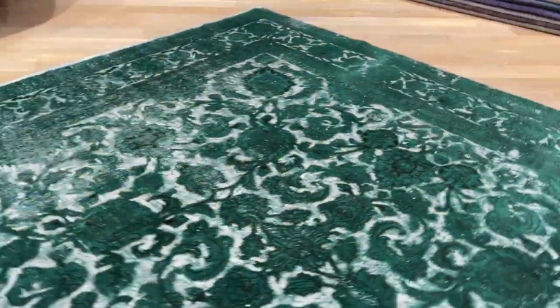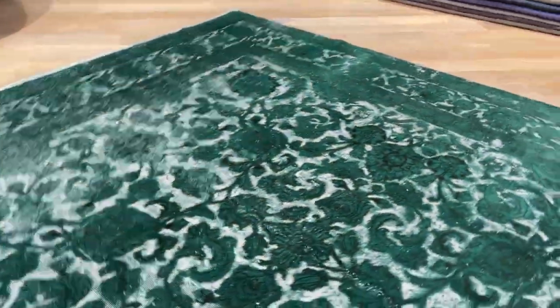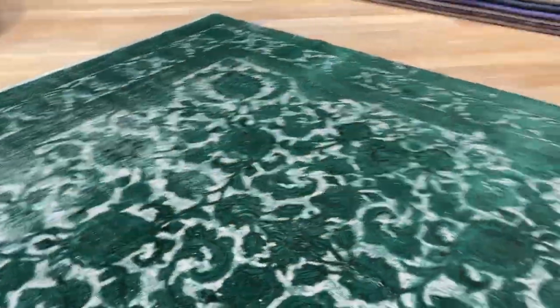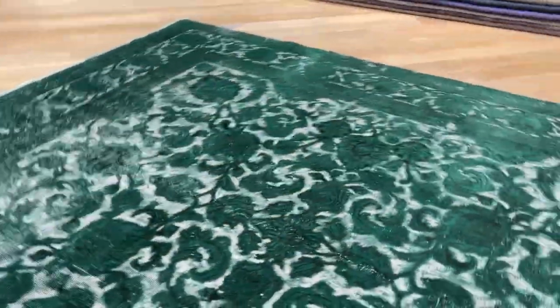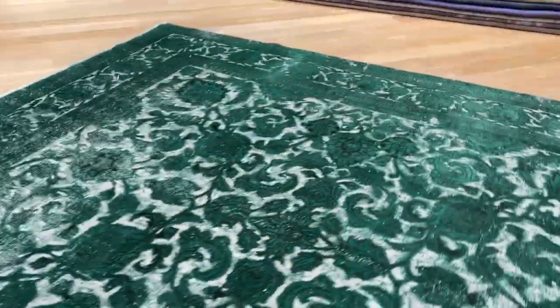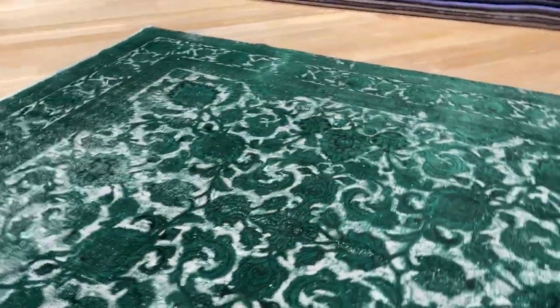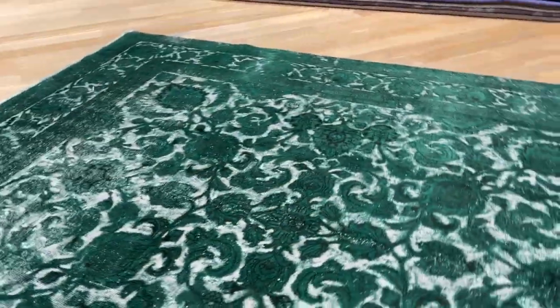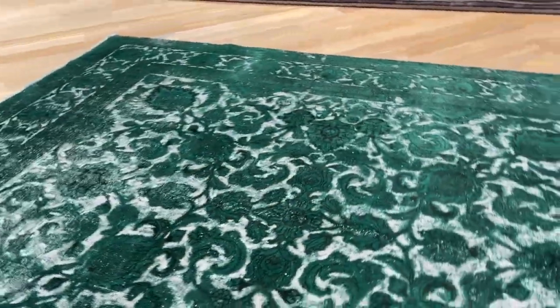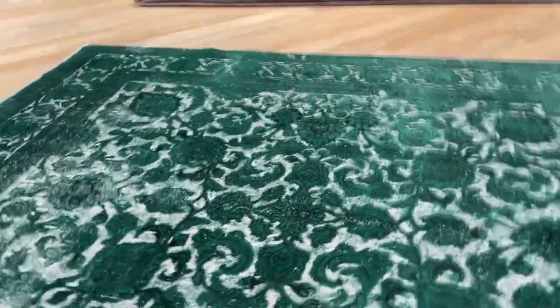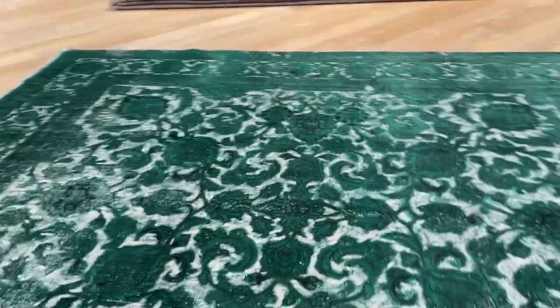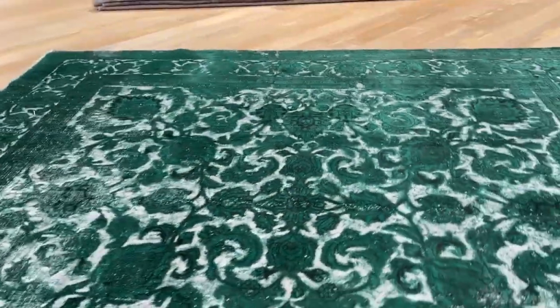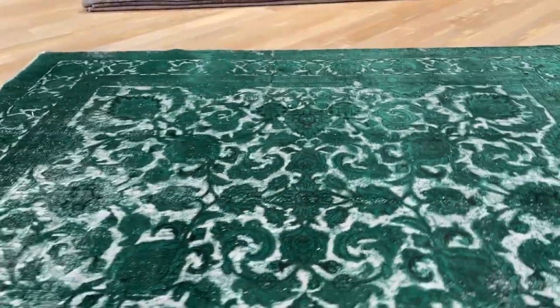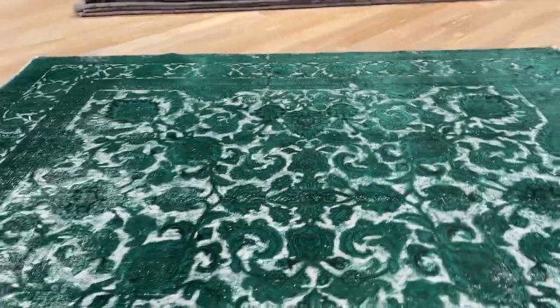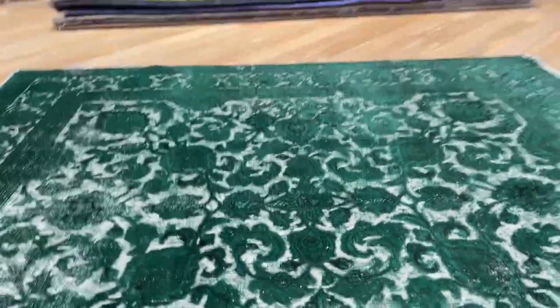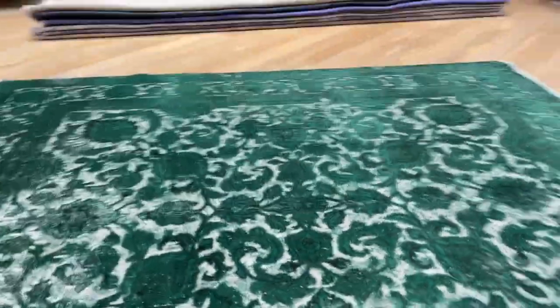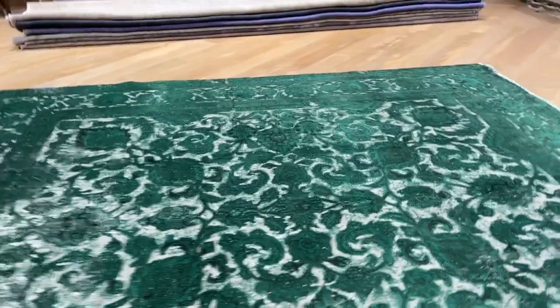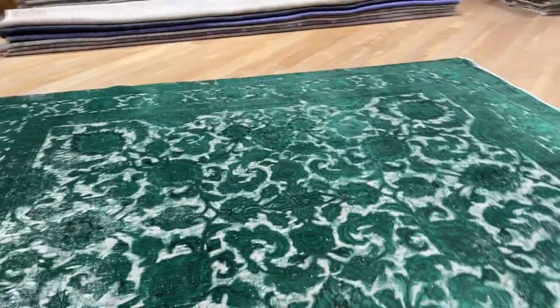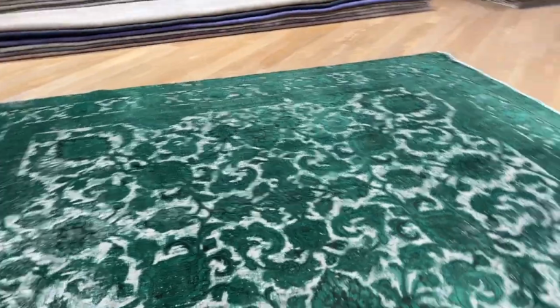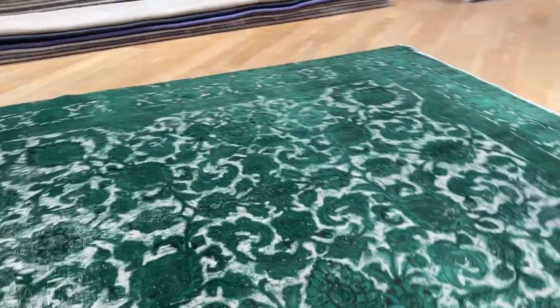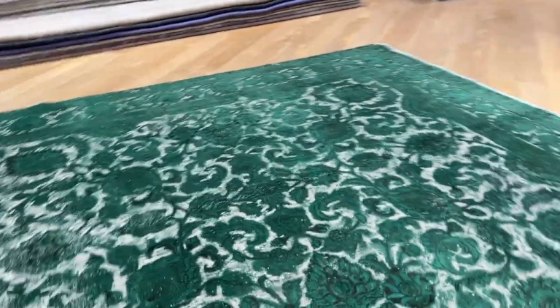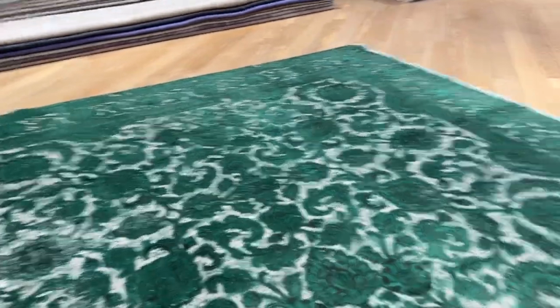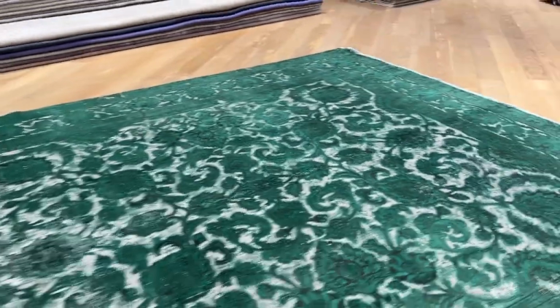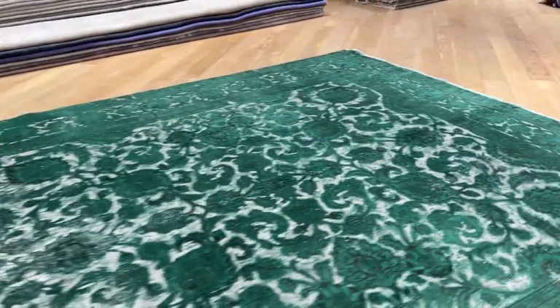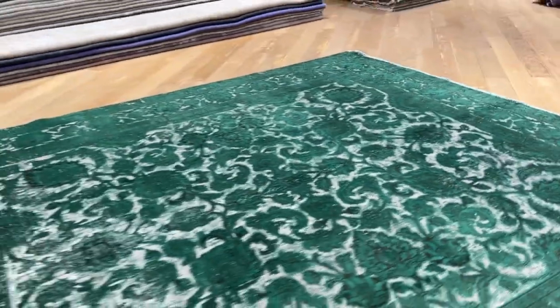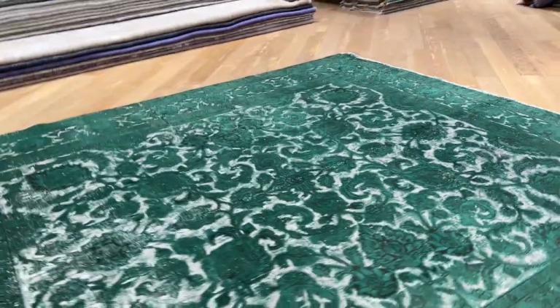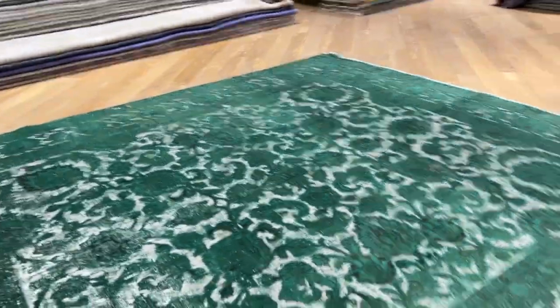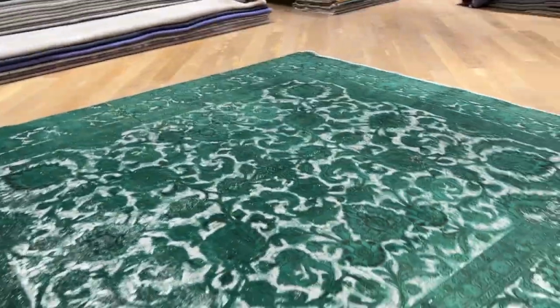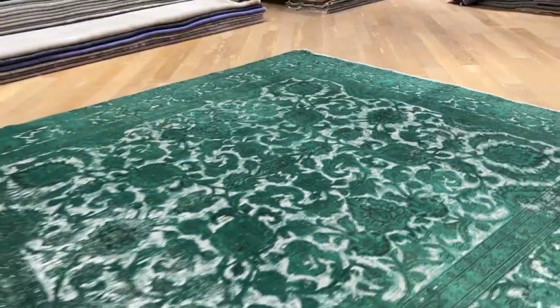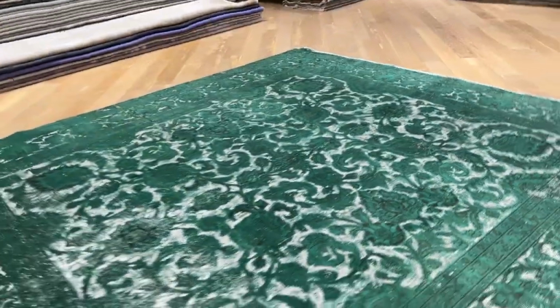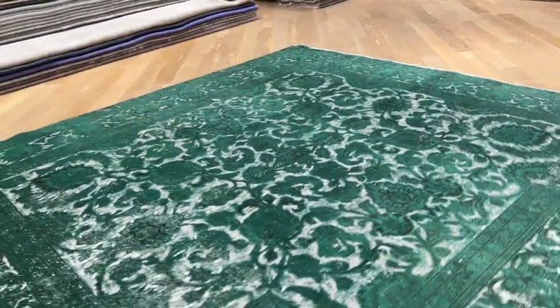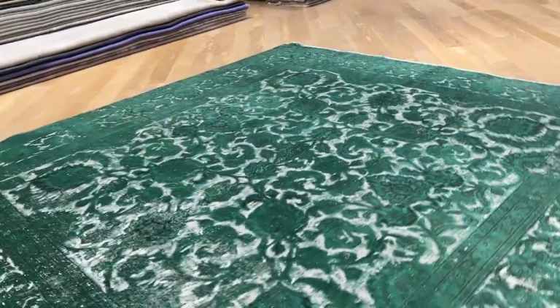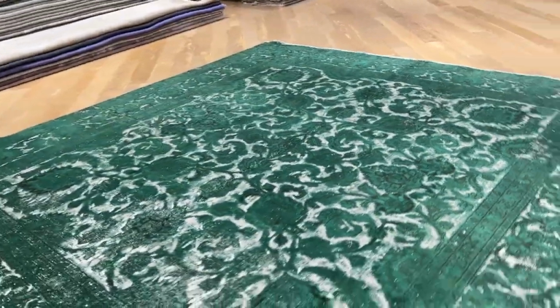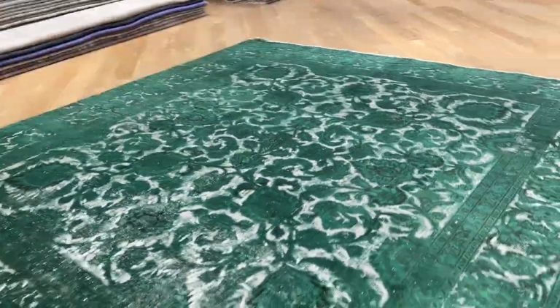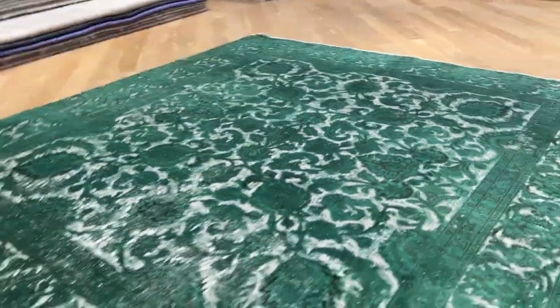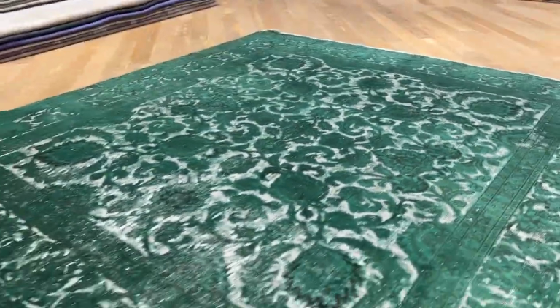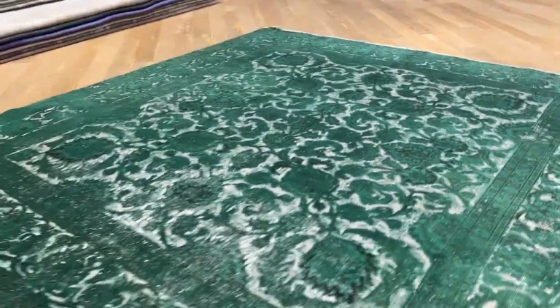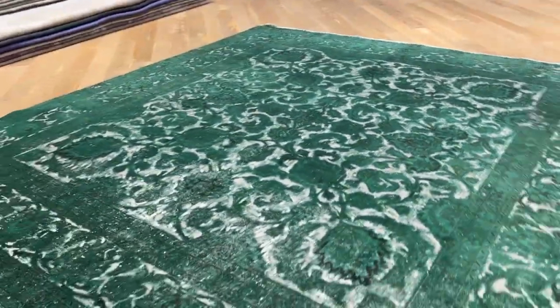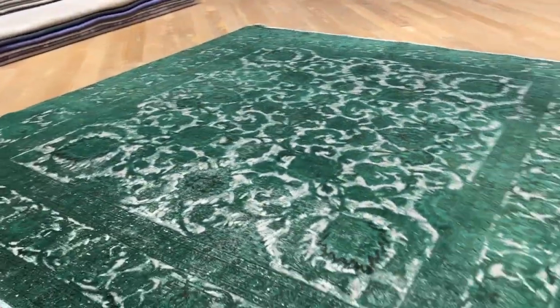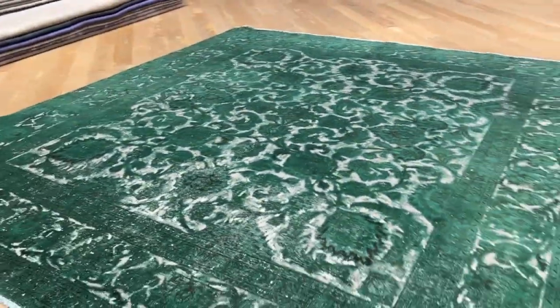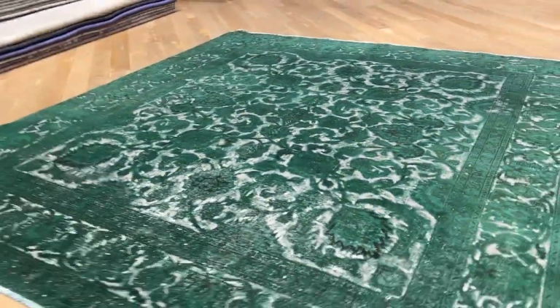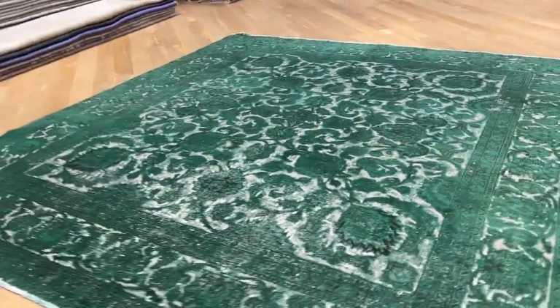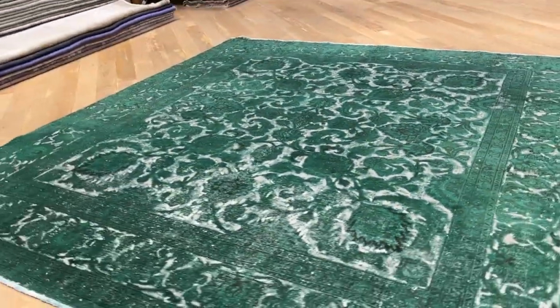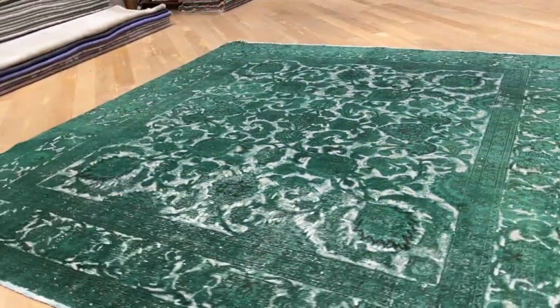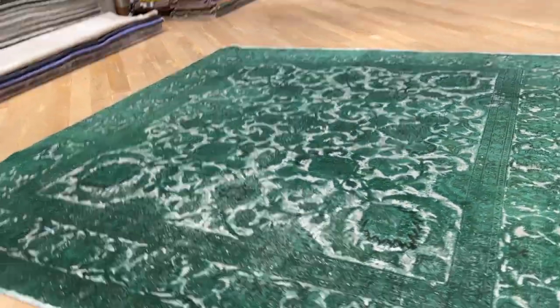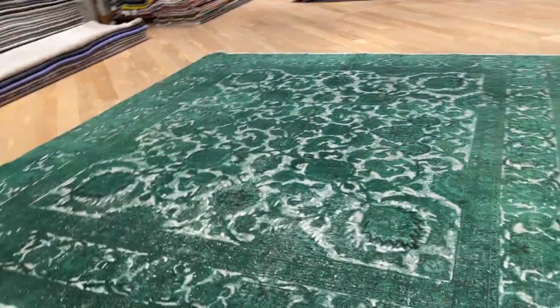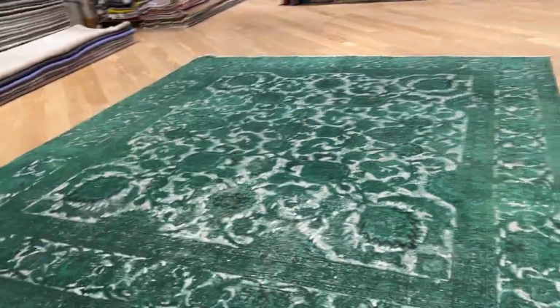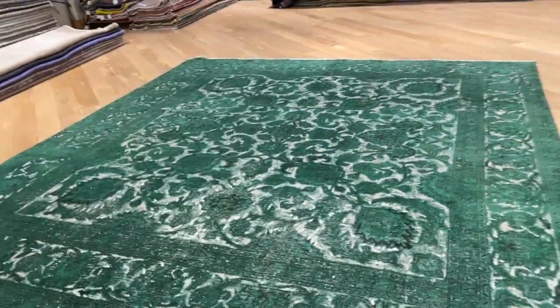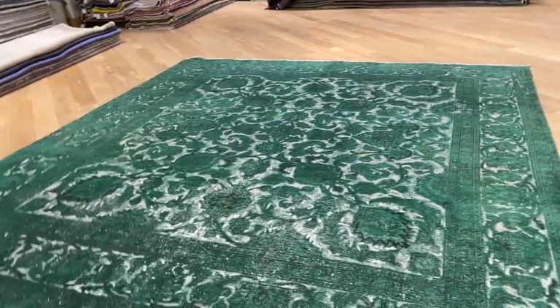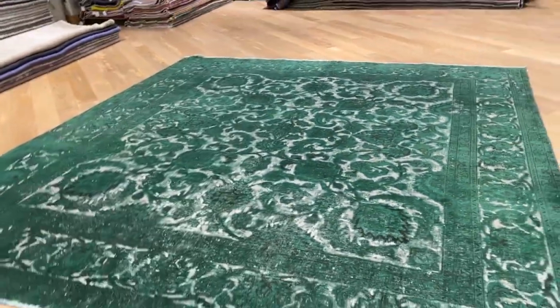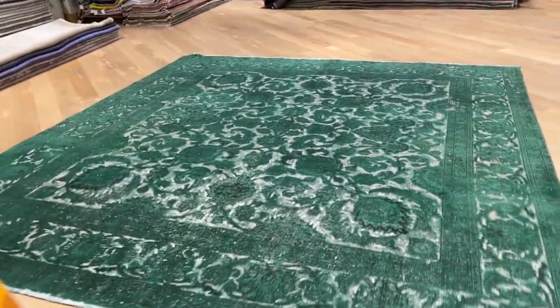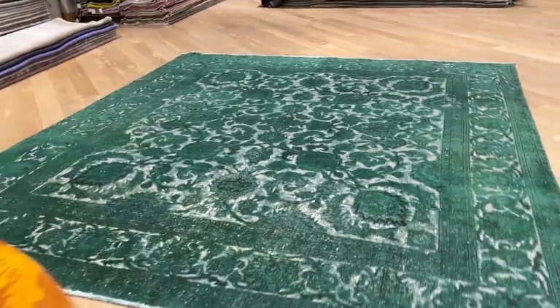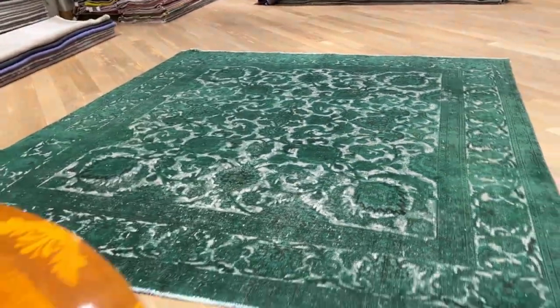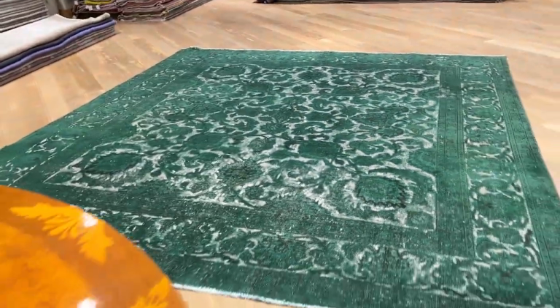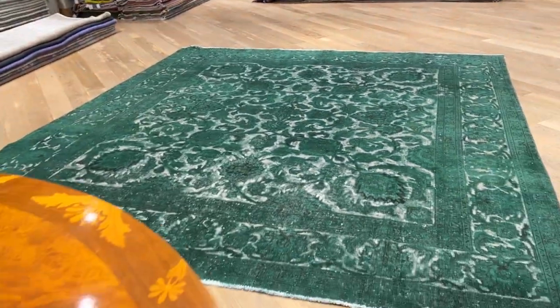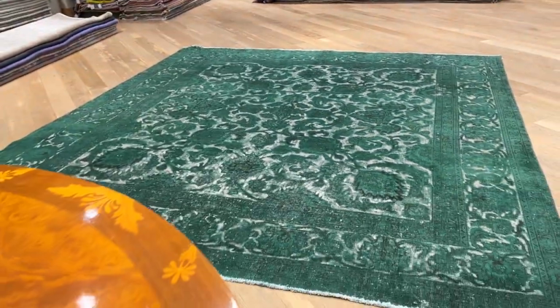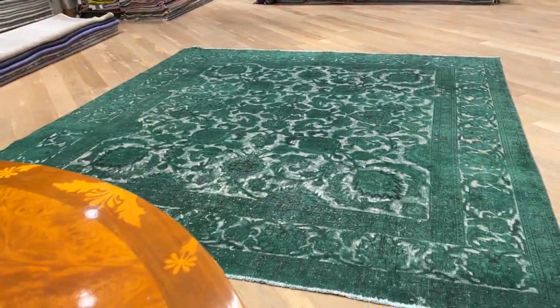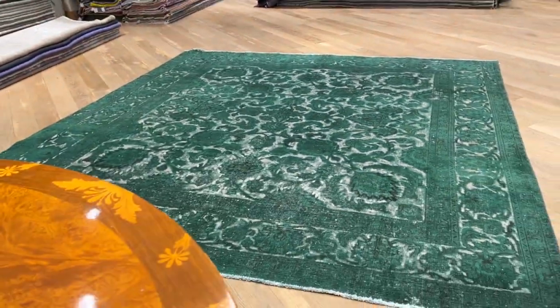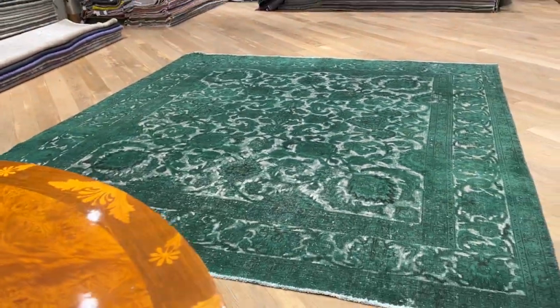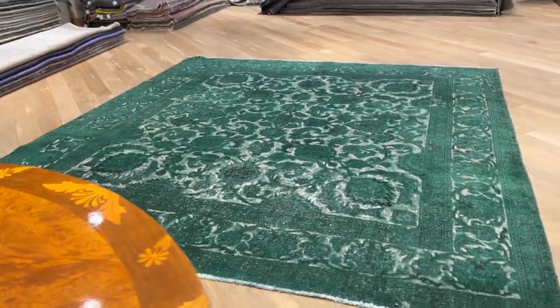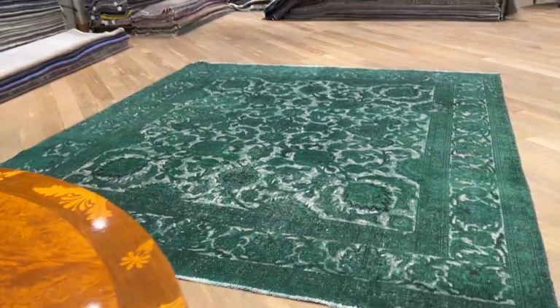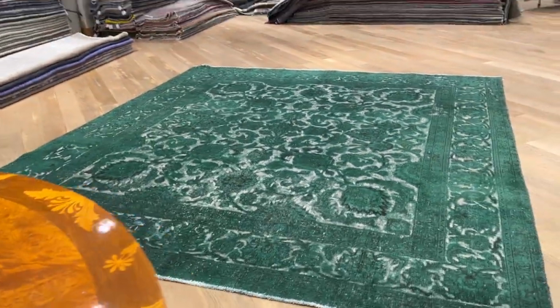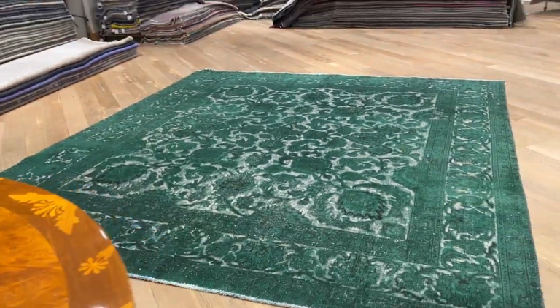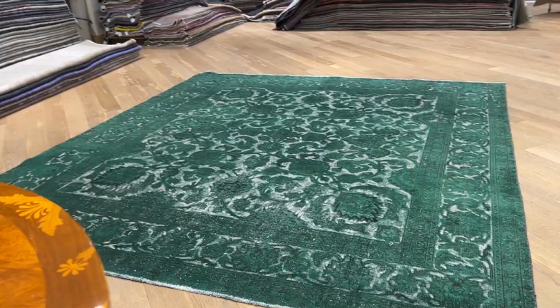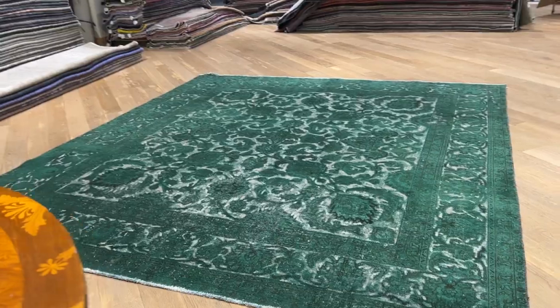Let me show you the carpet from other sides as well. It's a bit lighter from this side, which I actually like more.